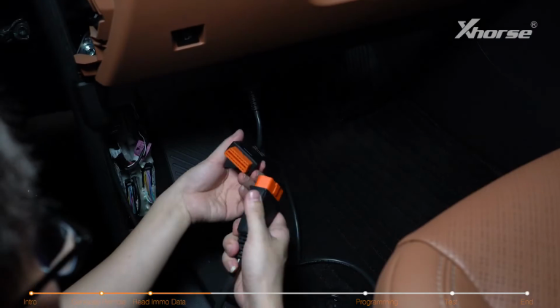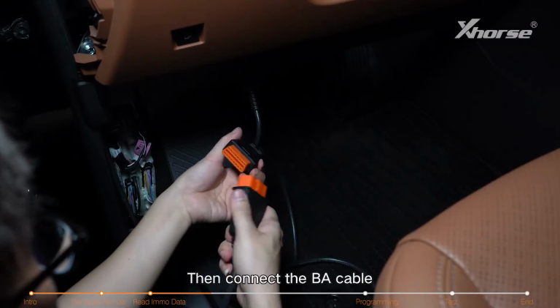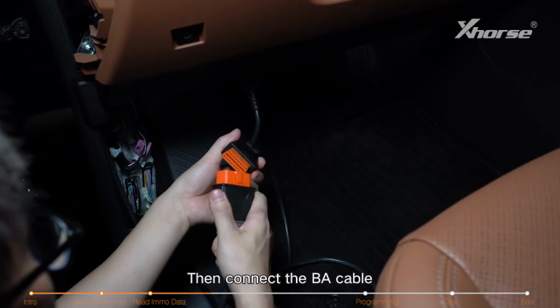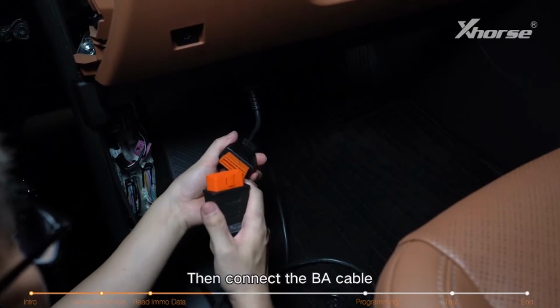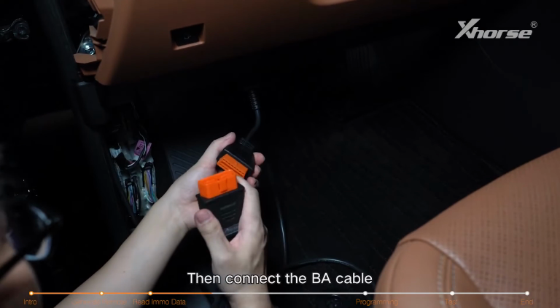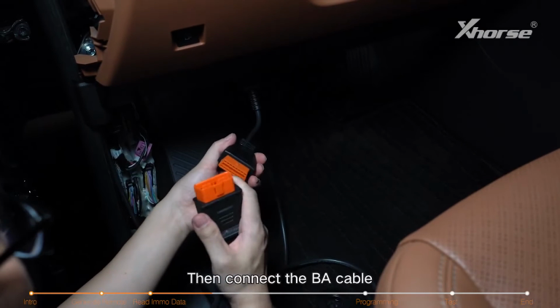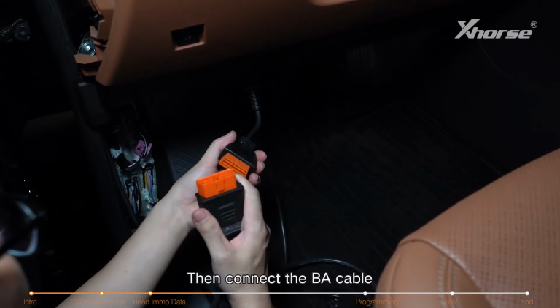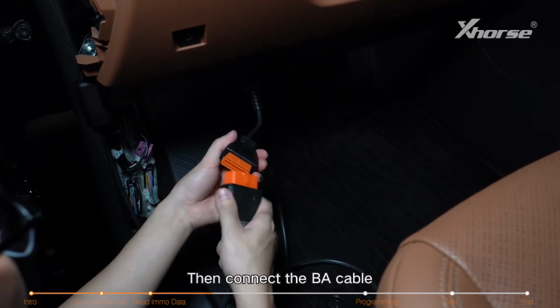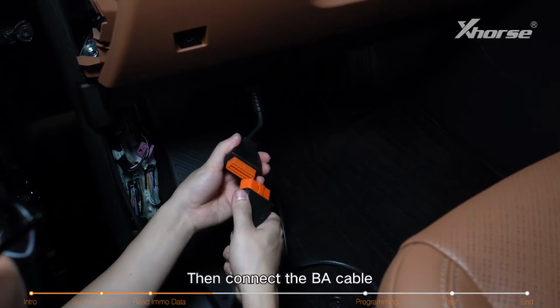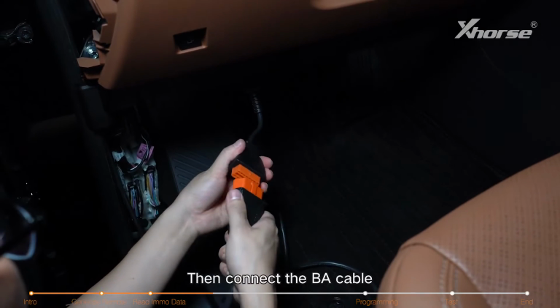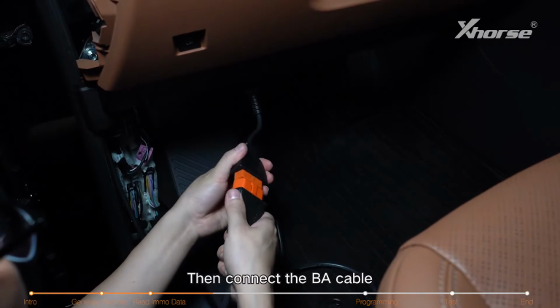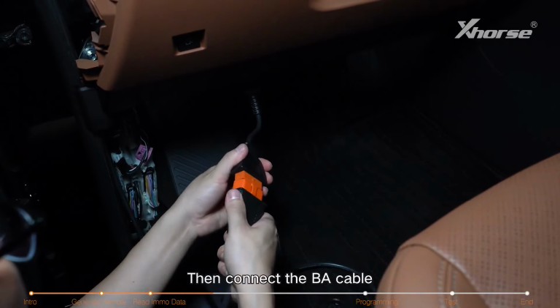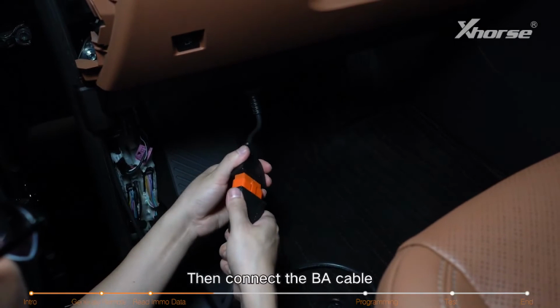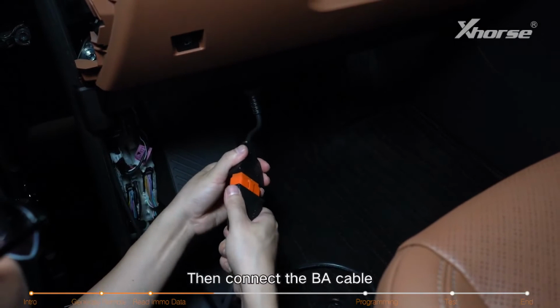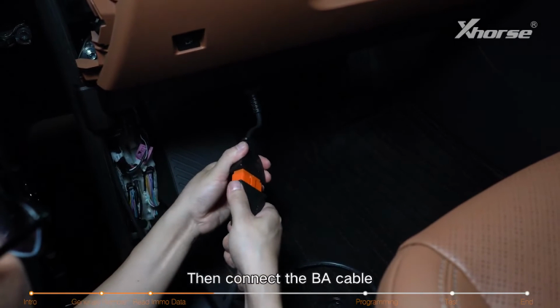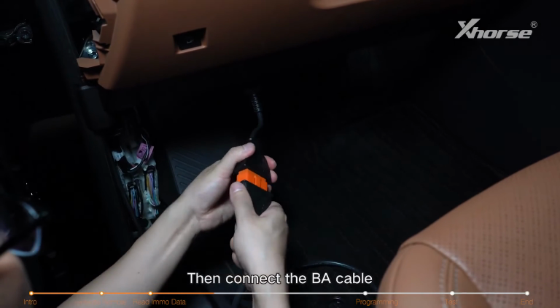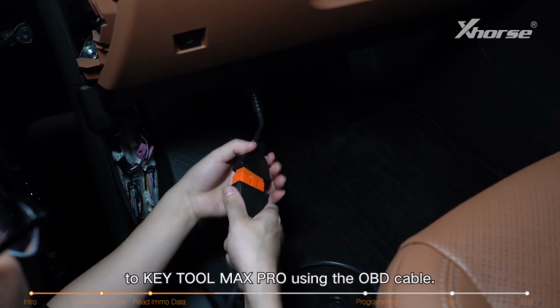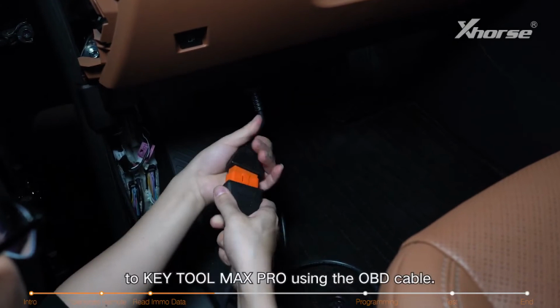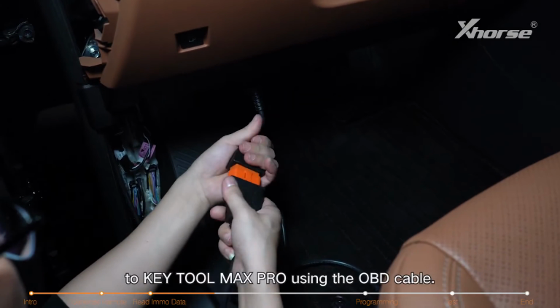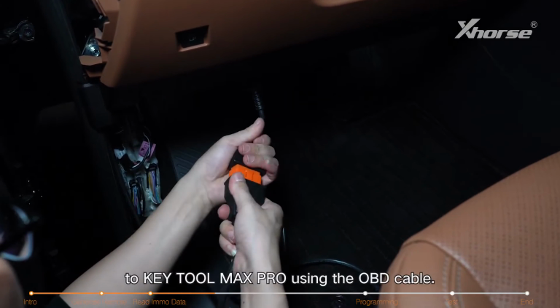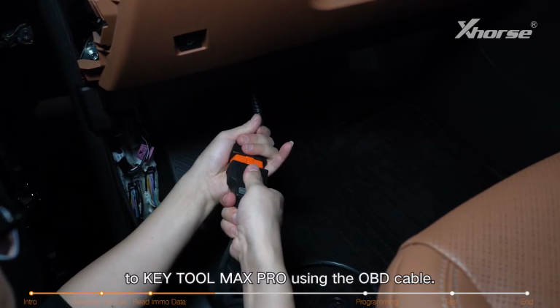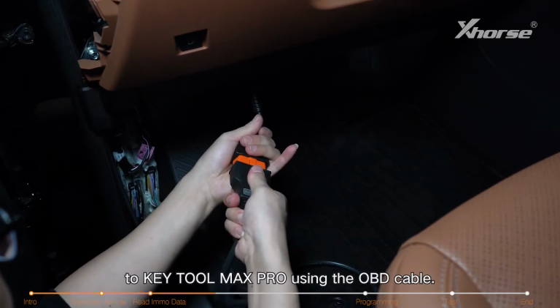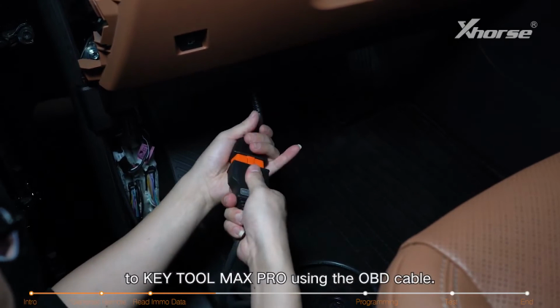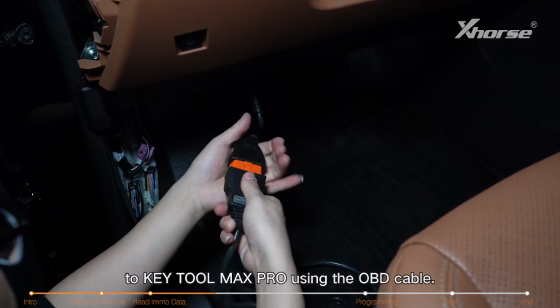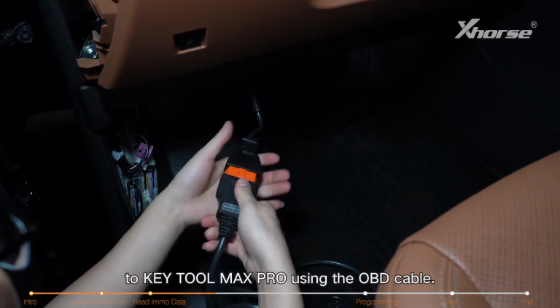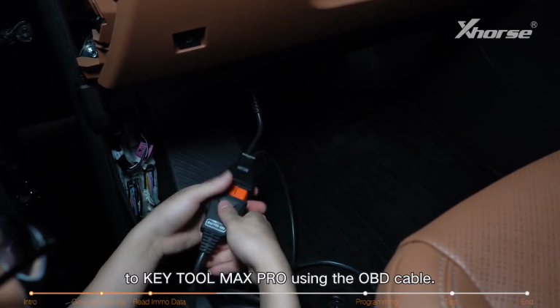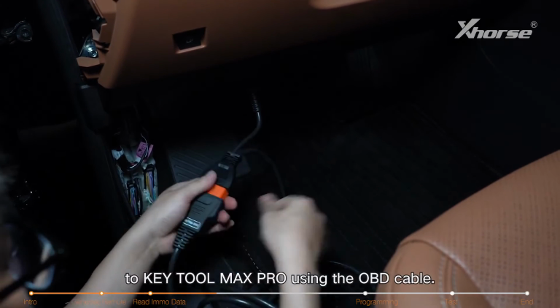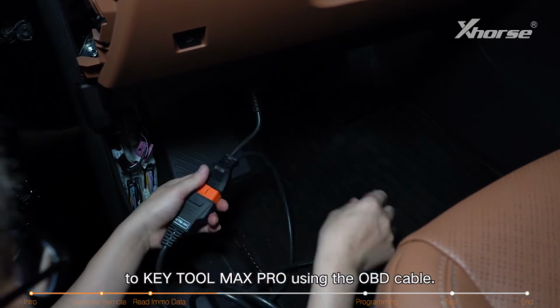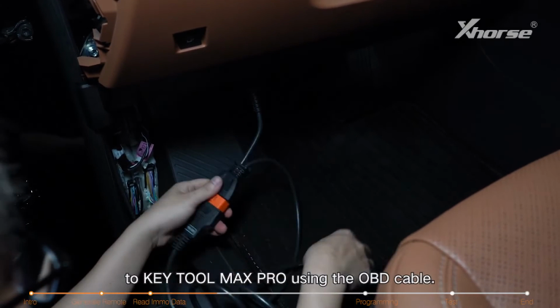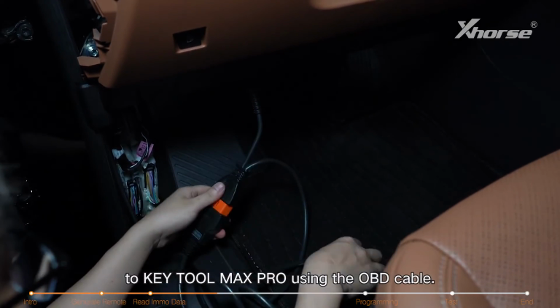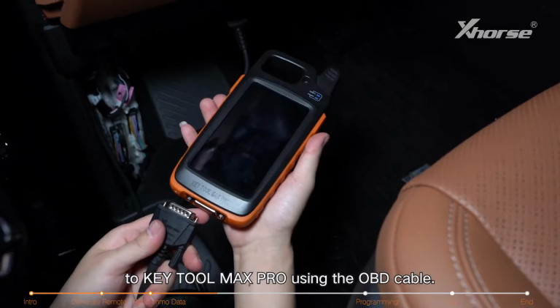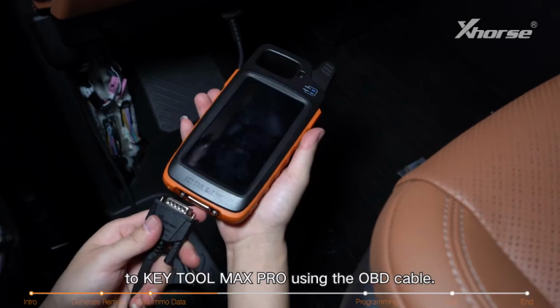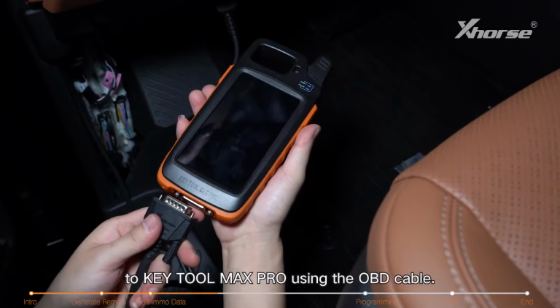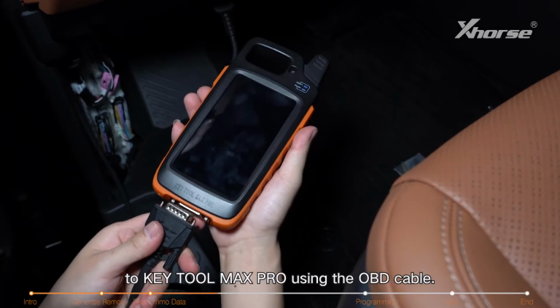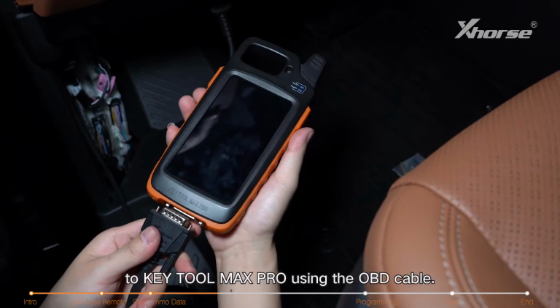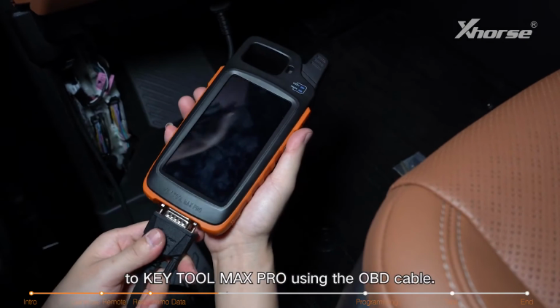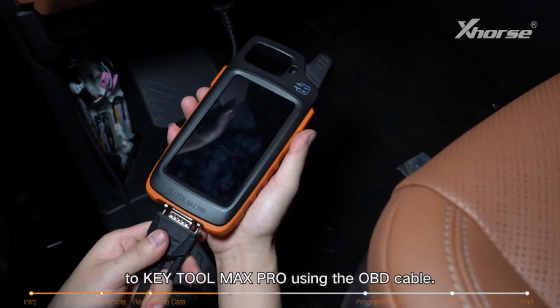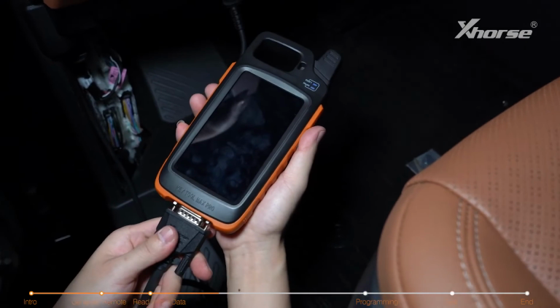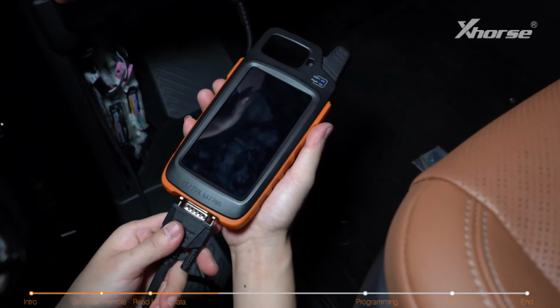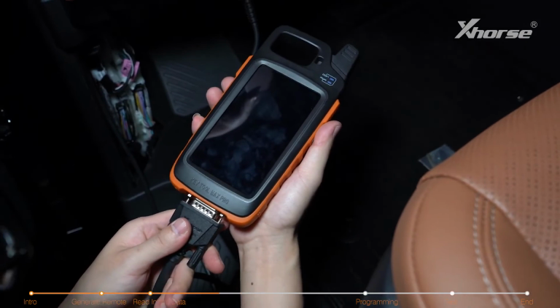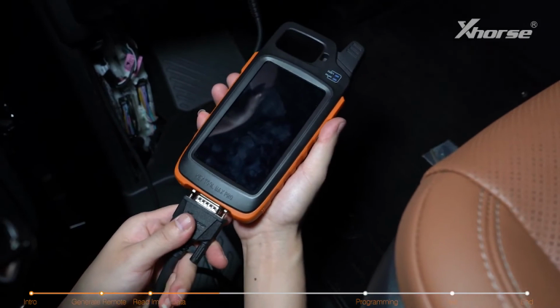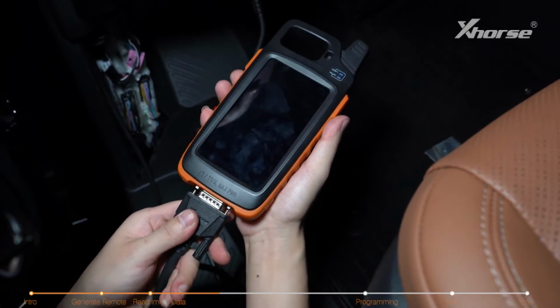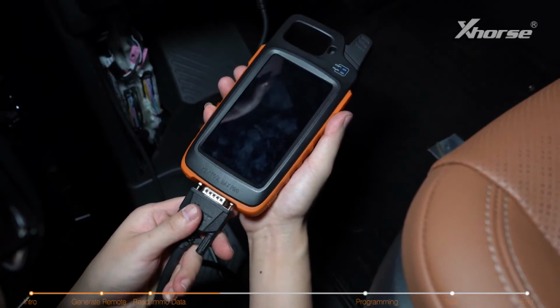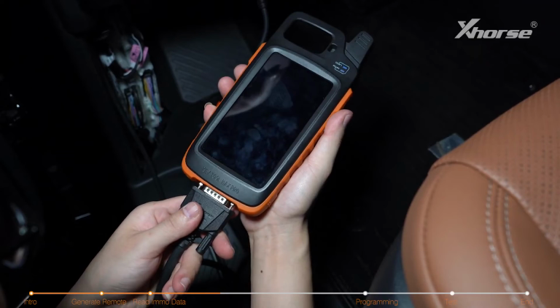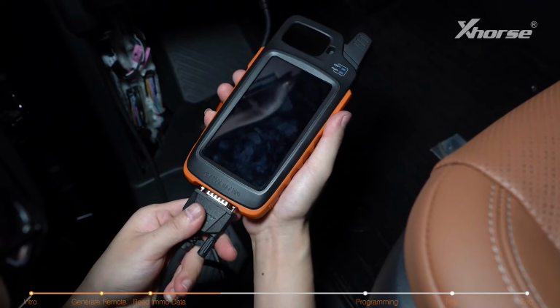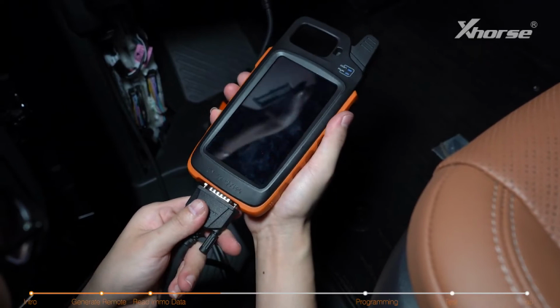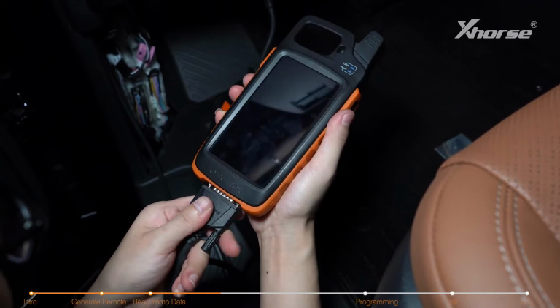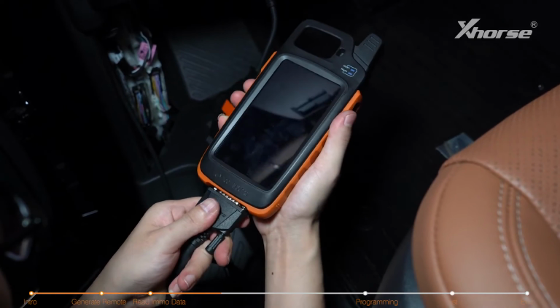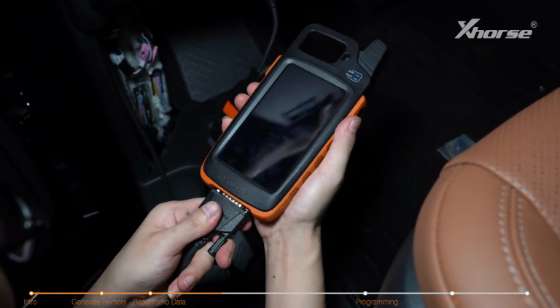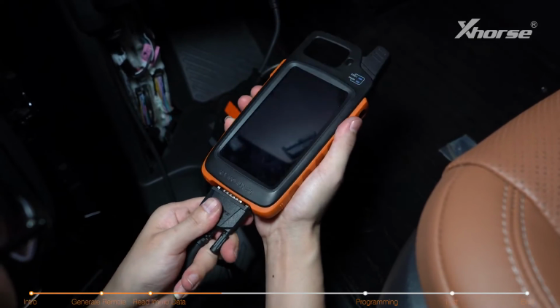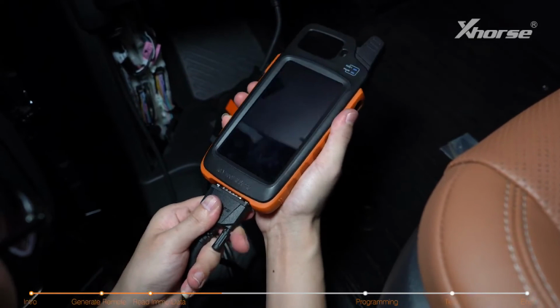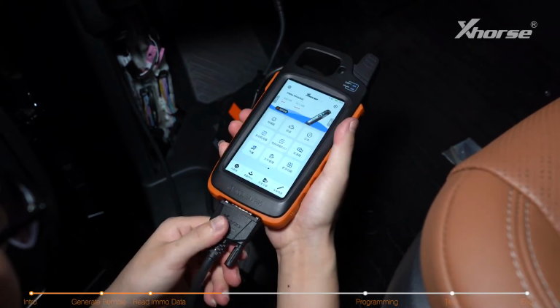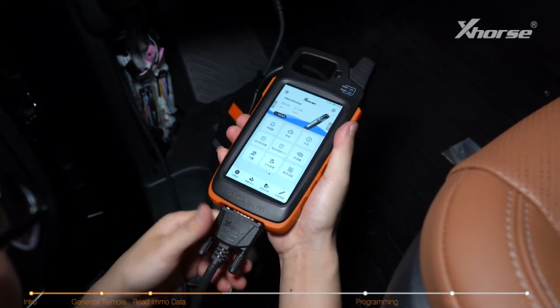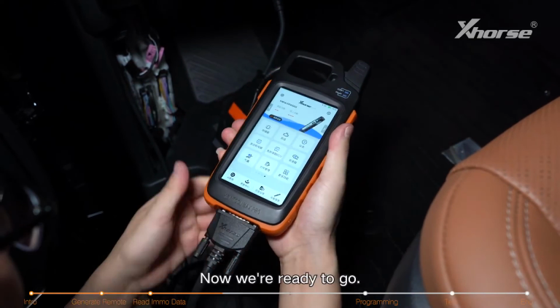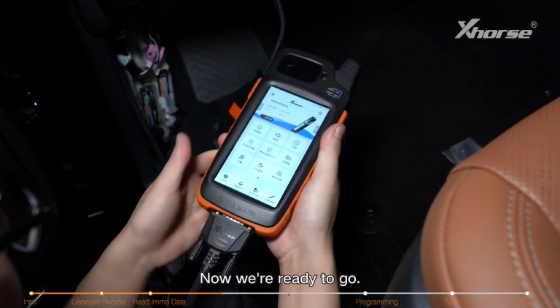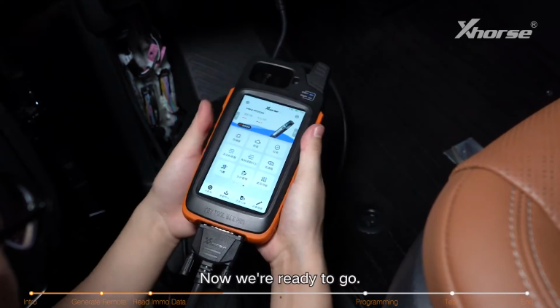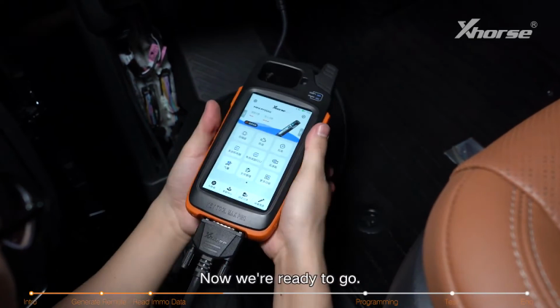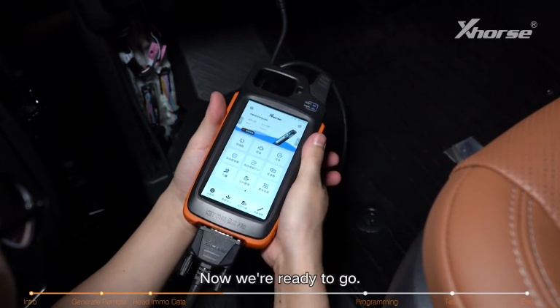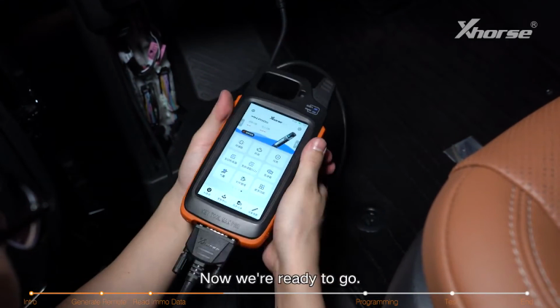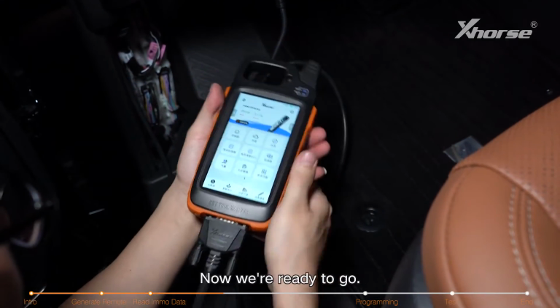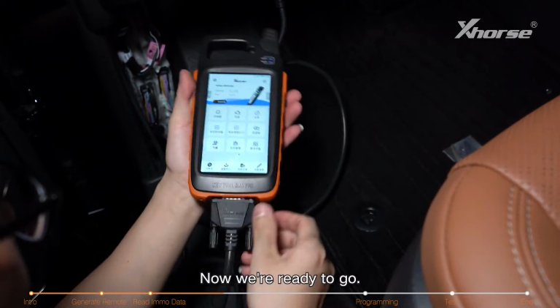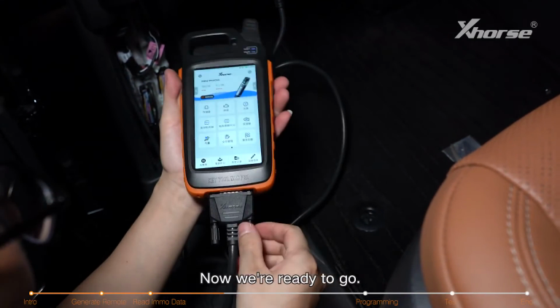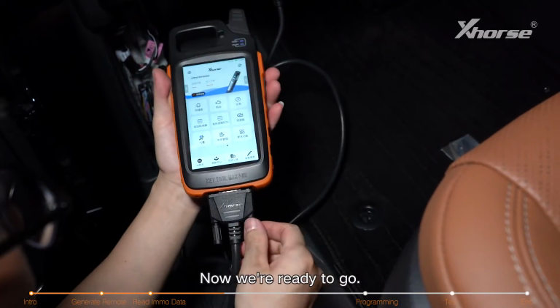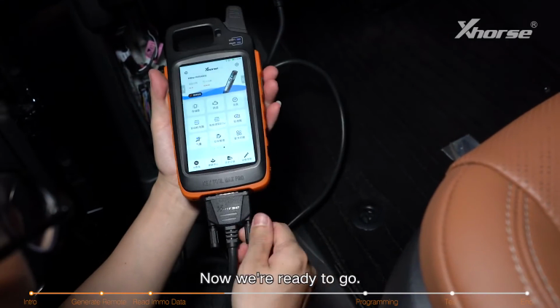Then connect the BA cable to the Key Tool Max Pro using the OBD cable. Now we're ready to go.